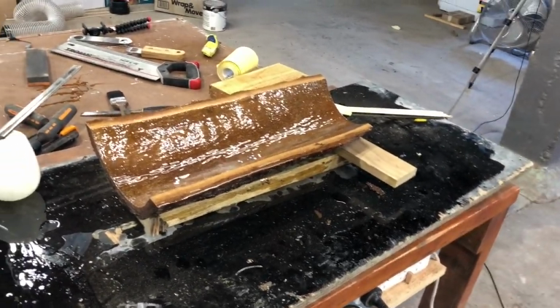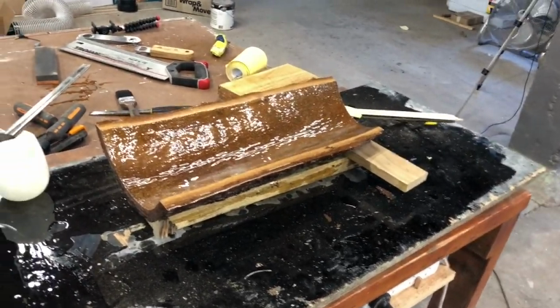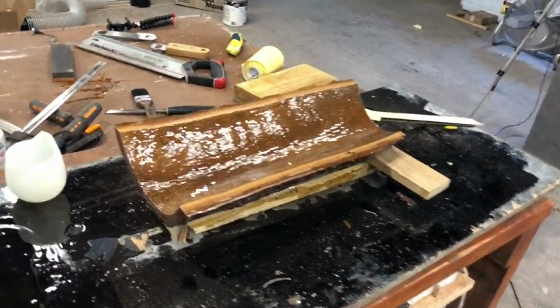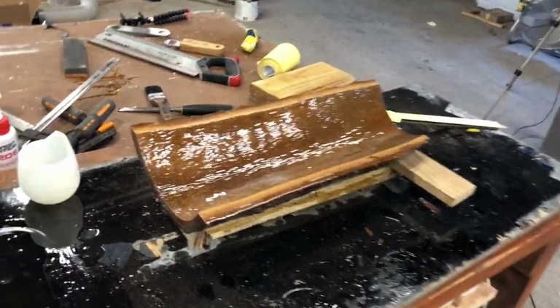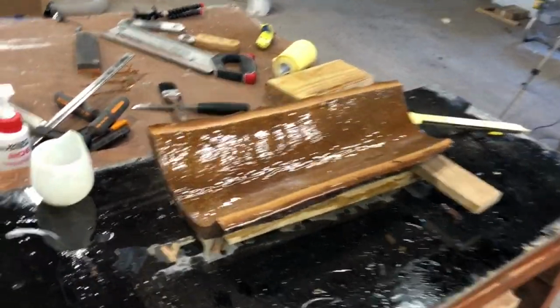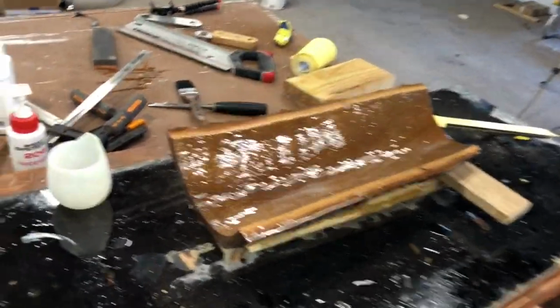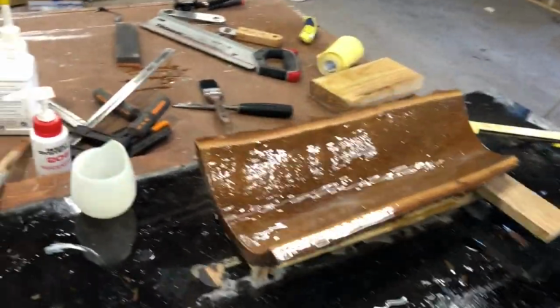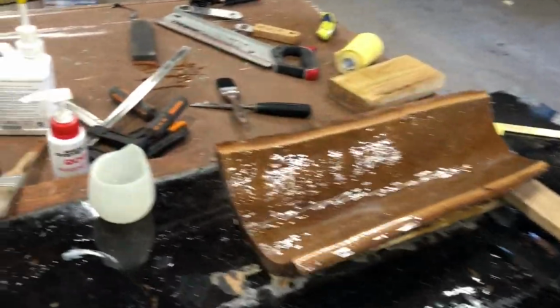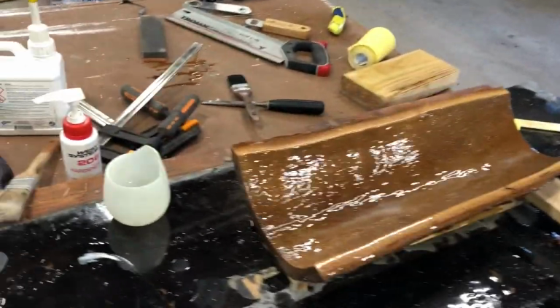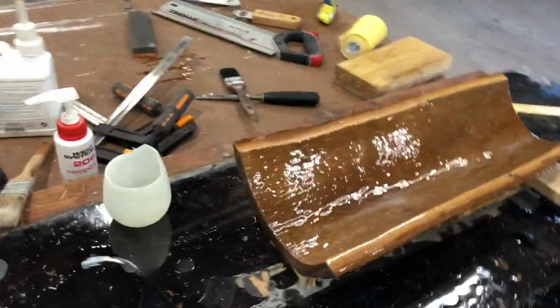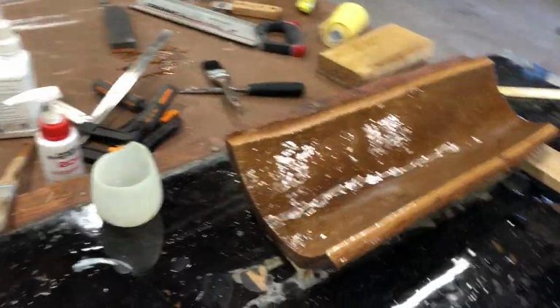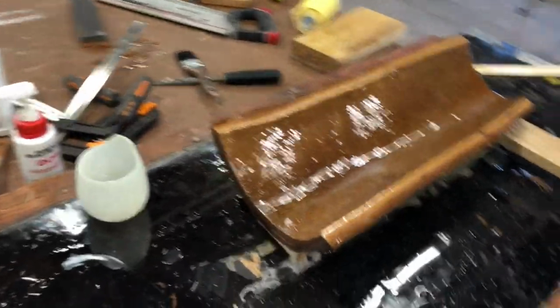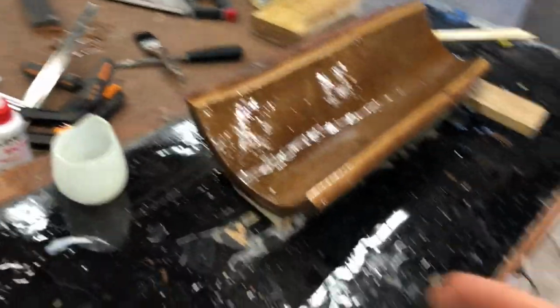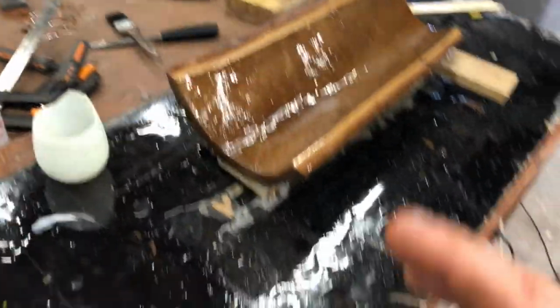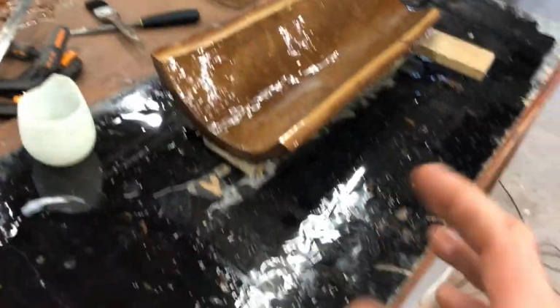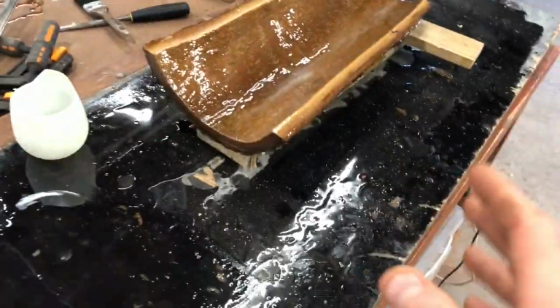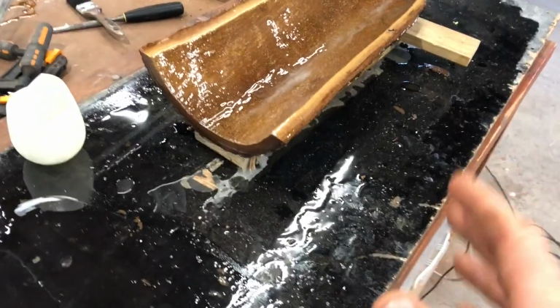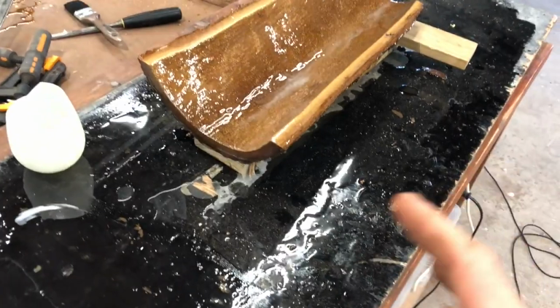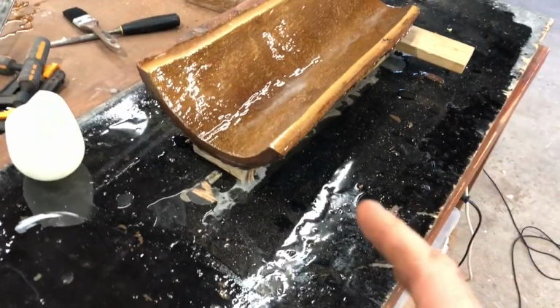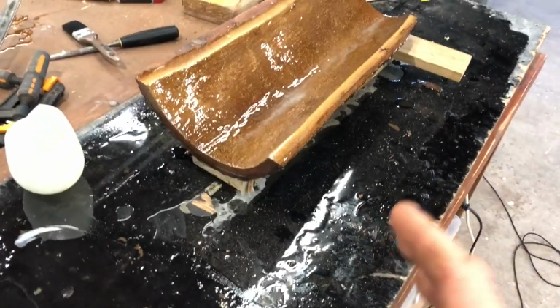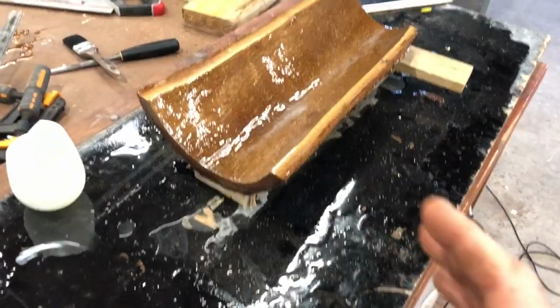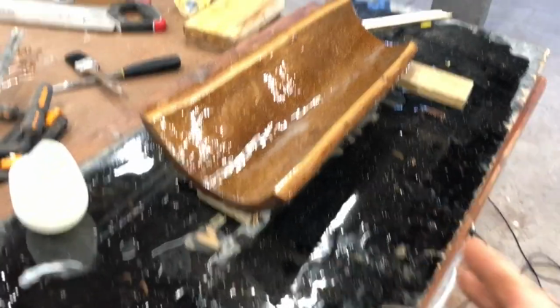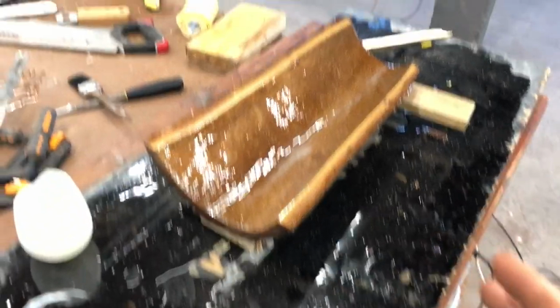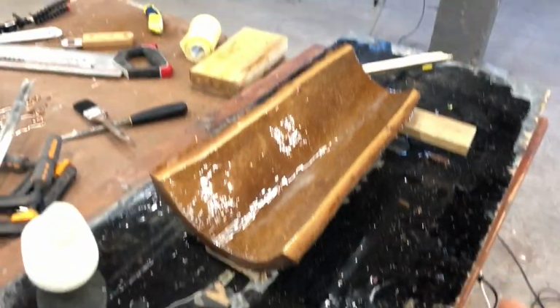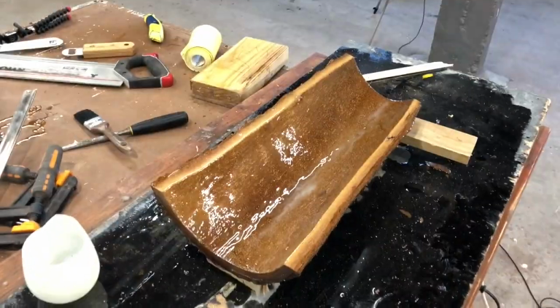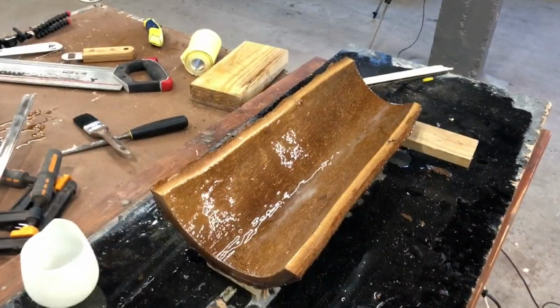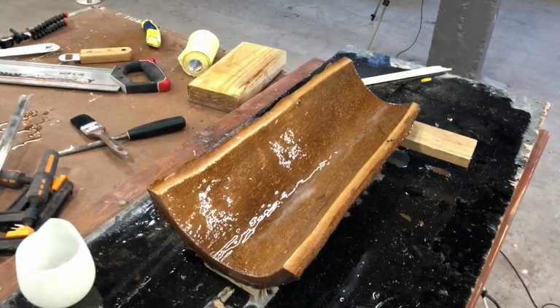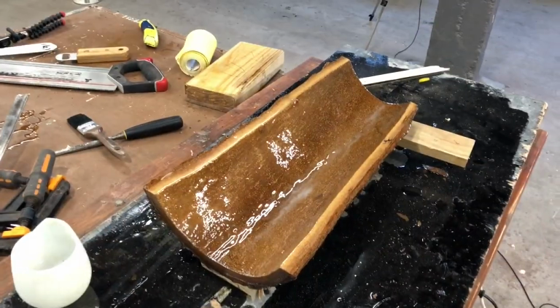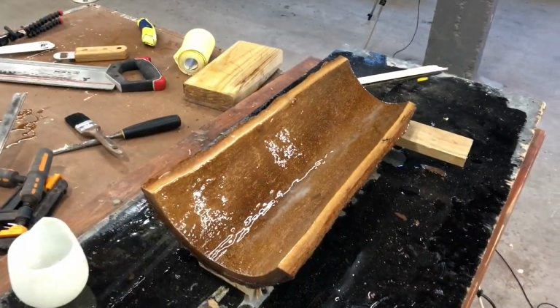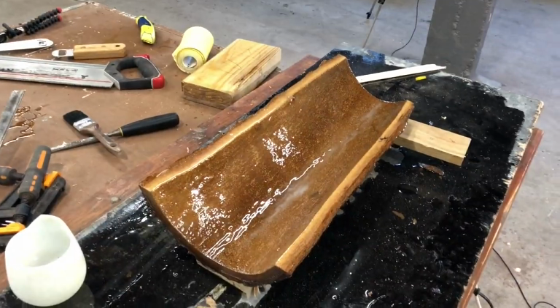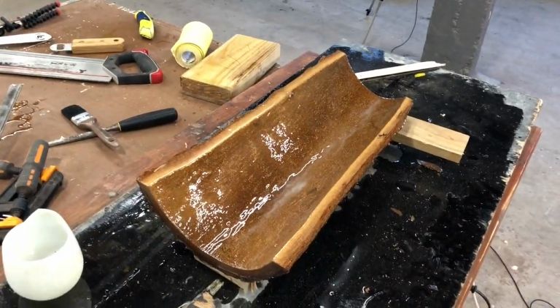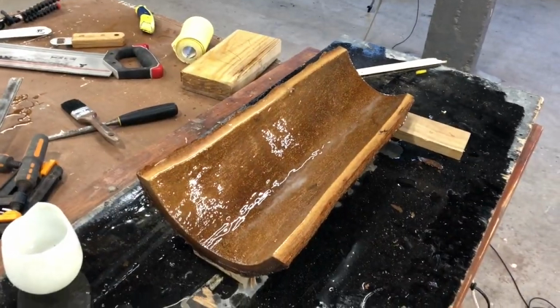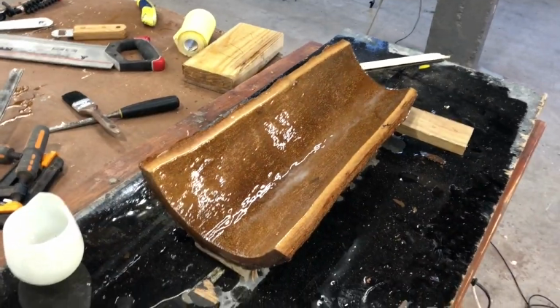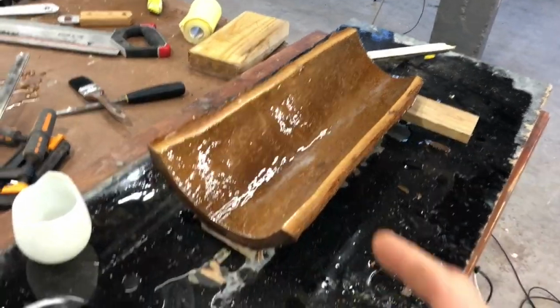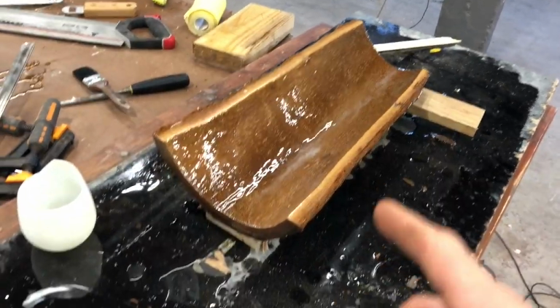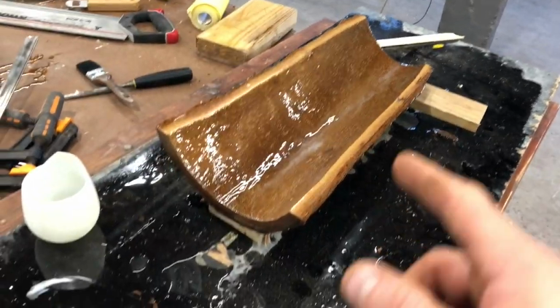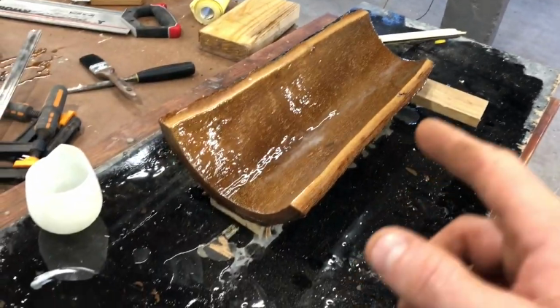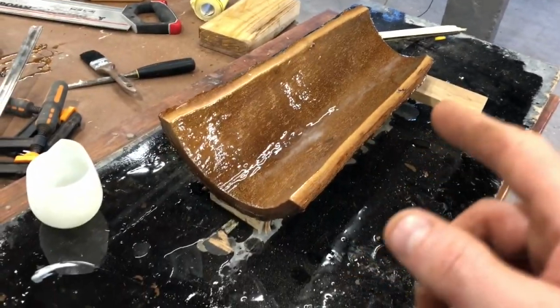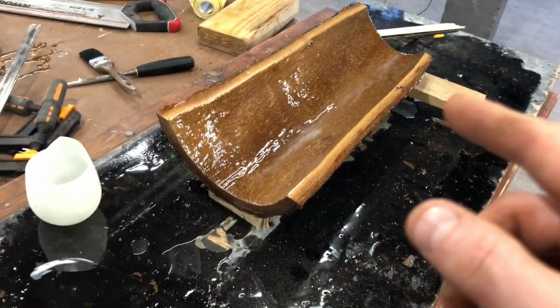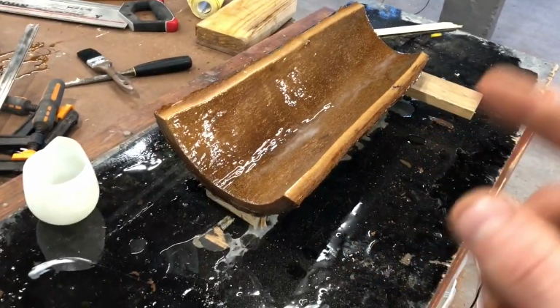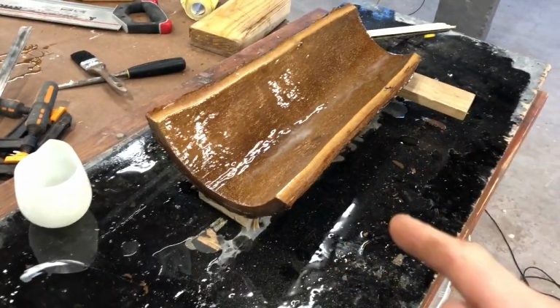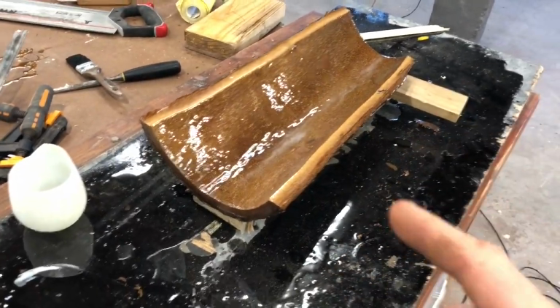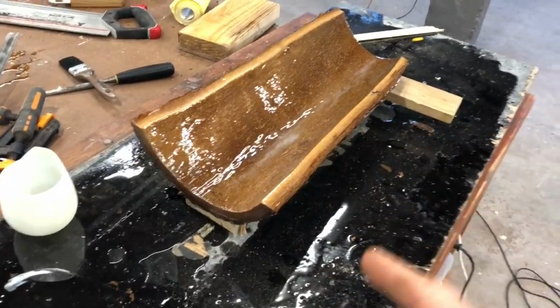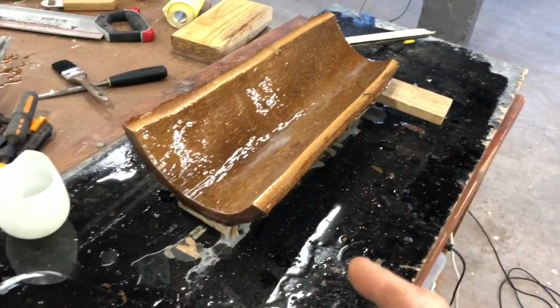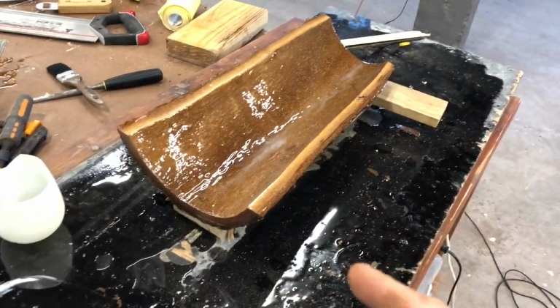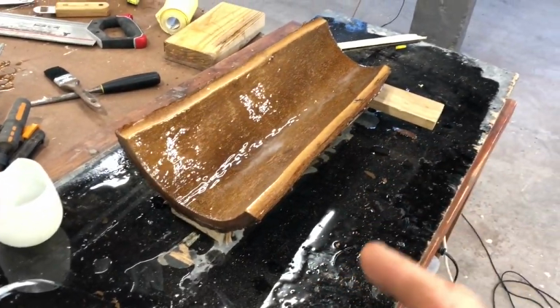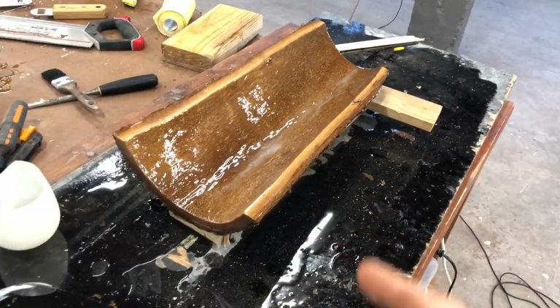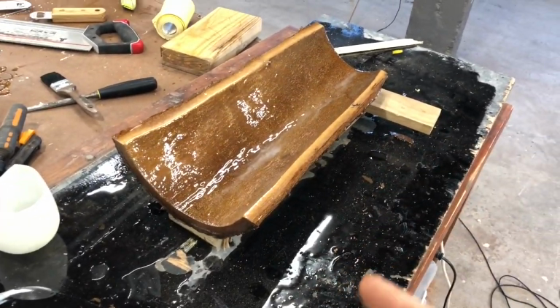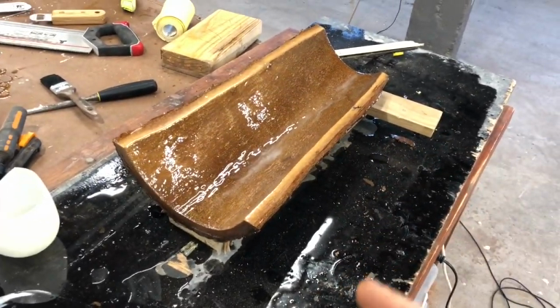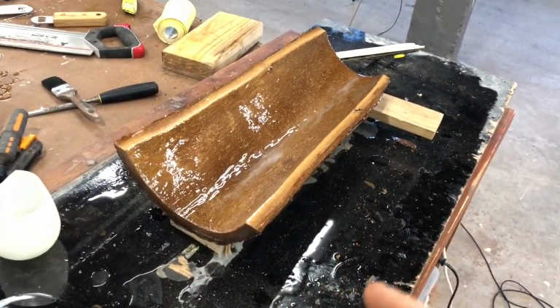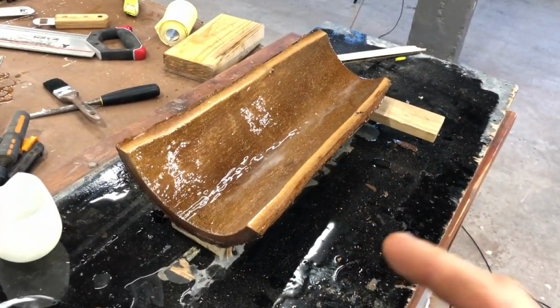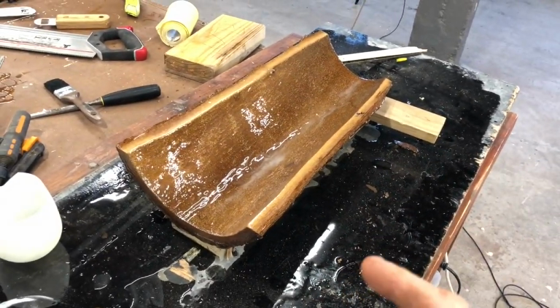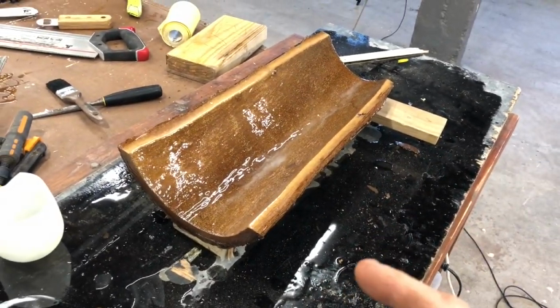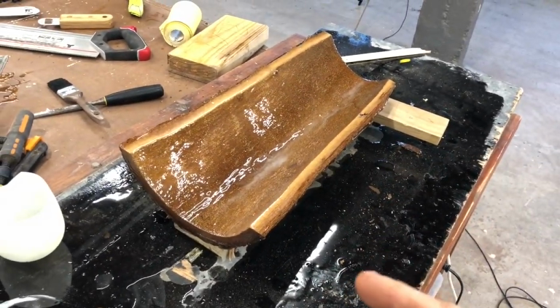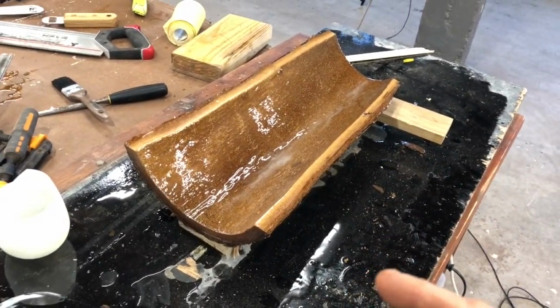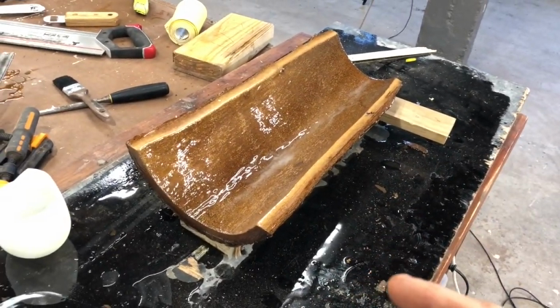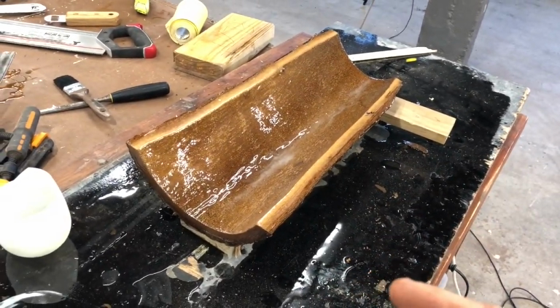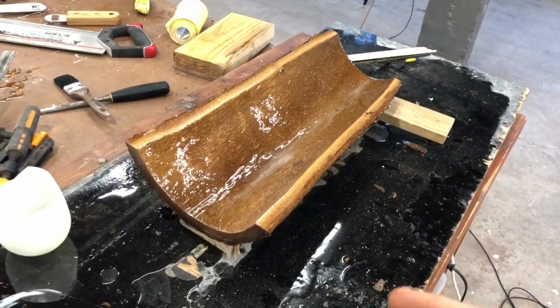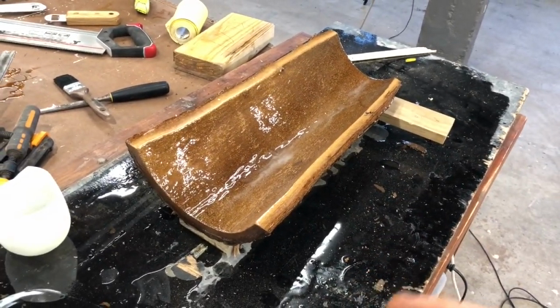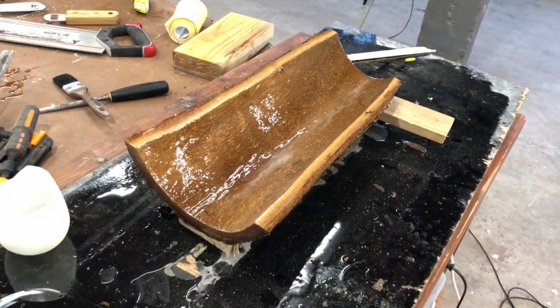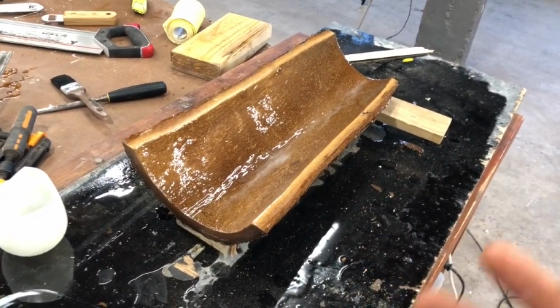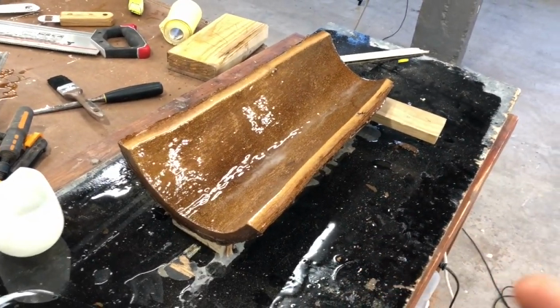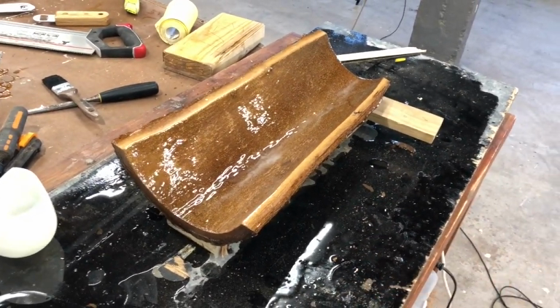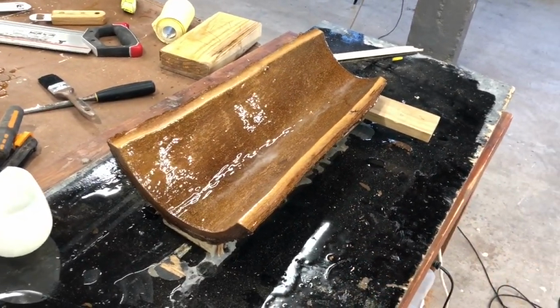So far I'm really impressed with how this whole thing's coming together. I didn't realize epoxy was so paintable.